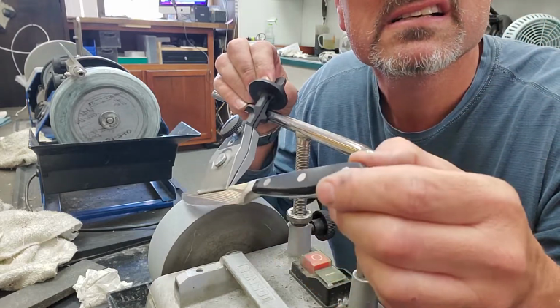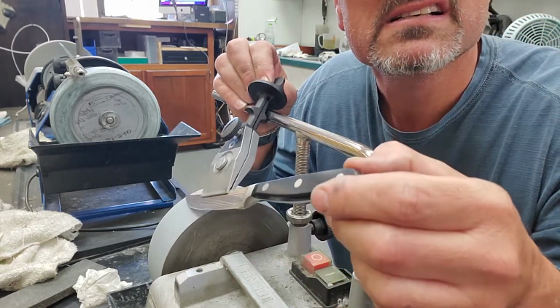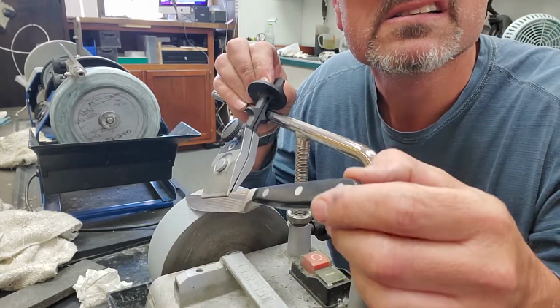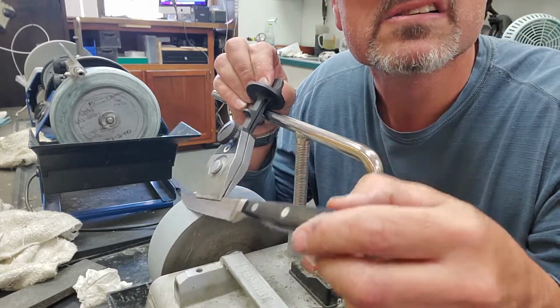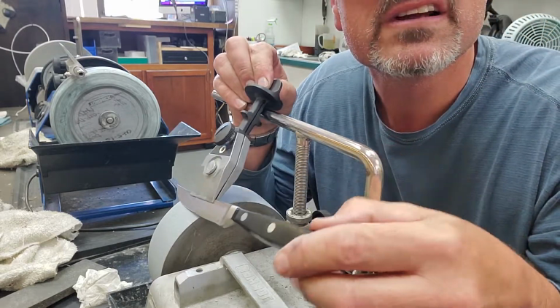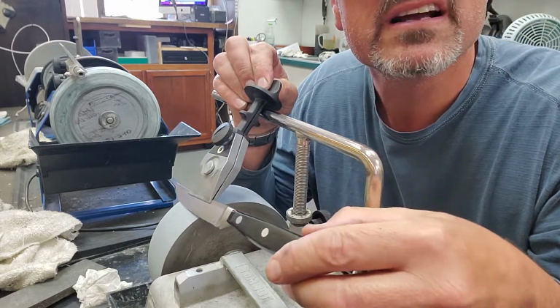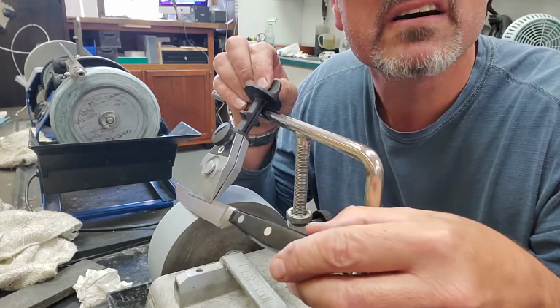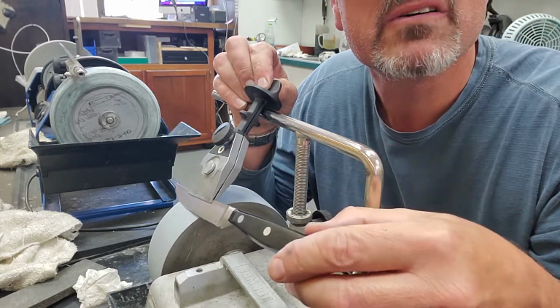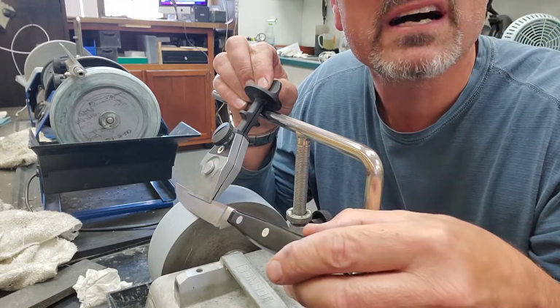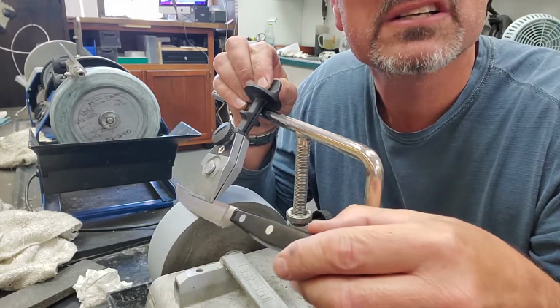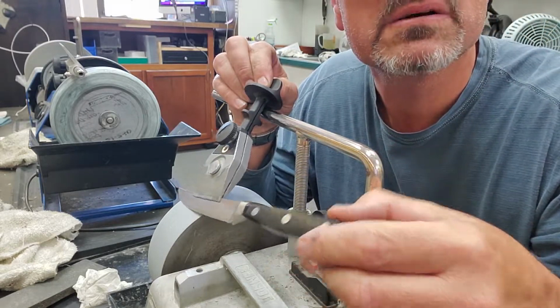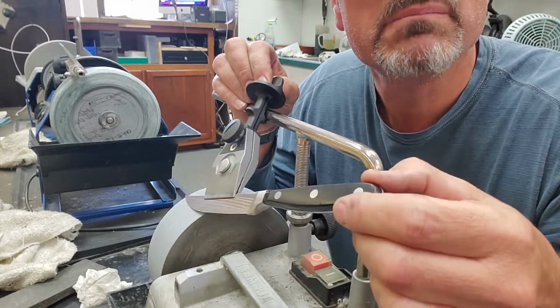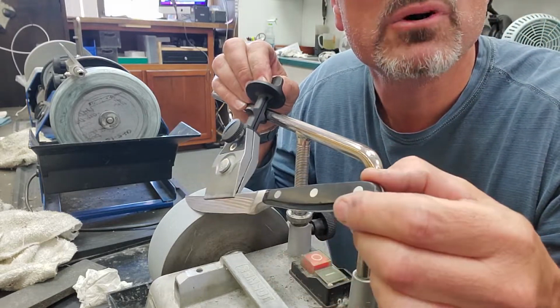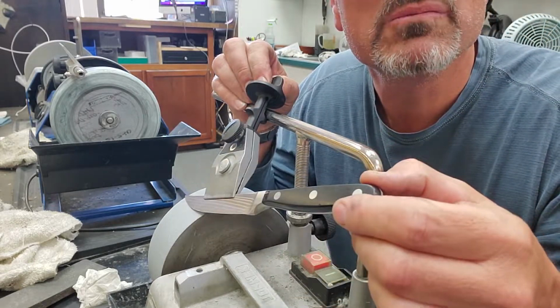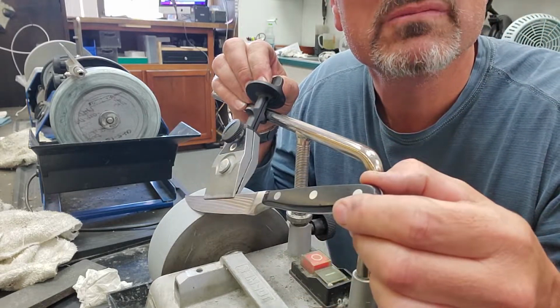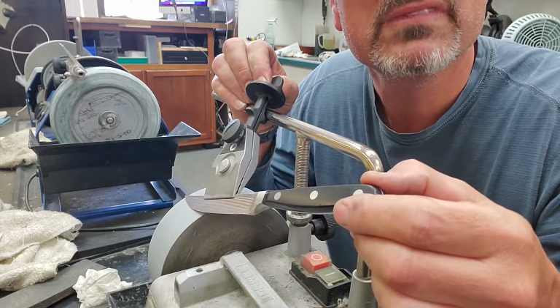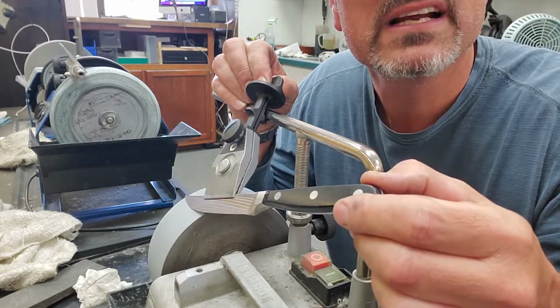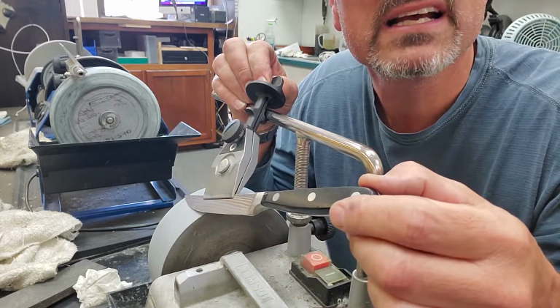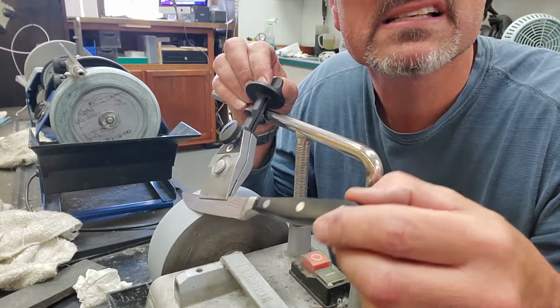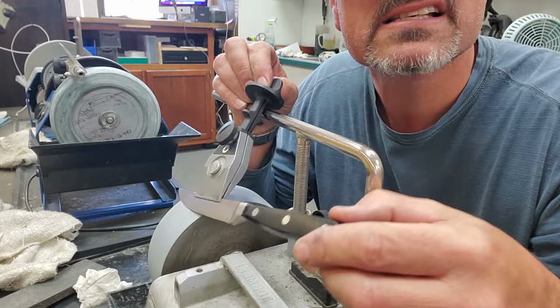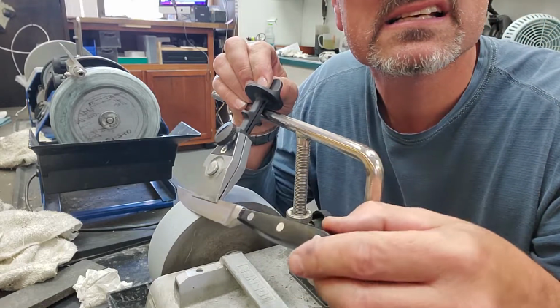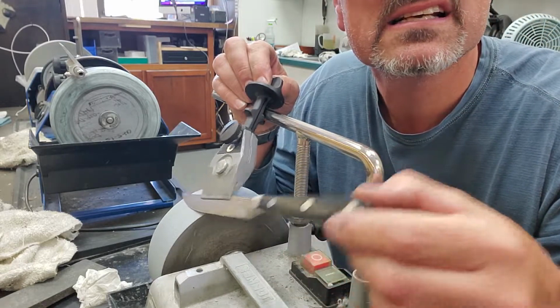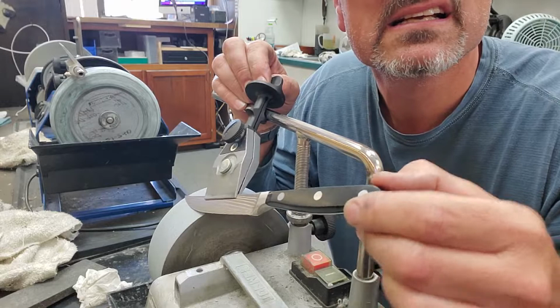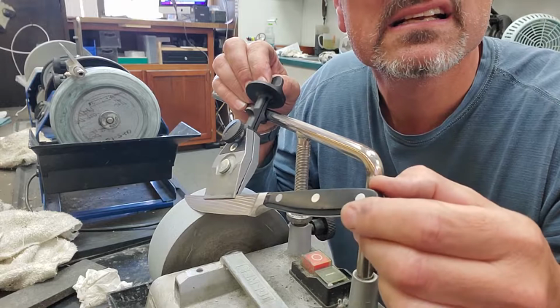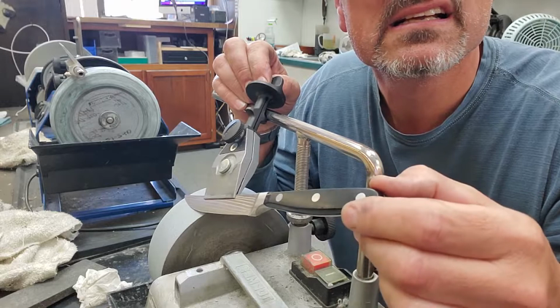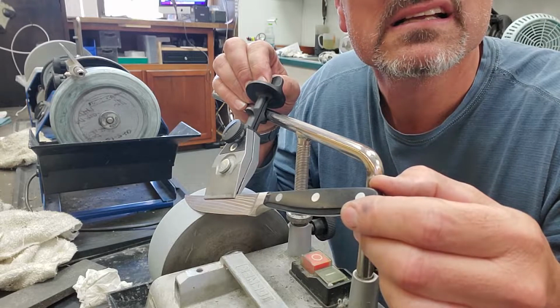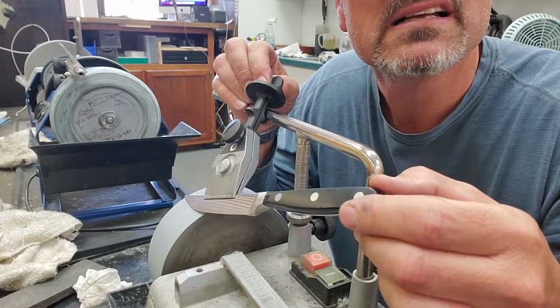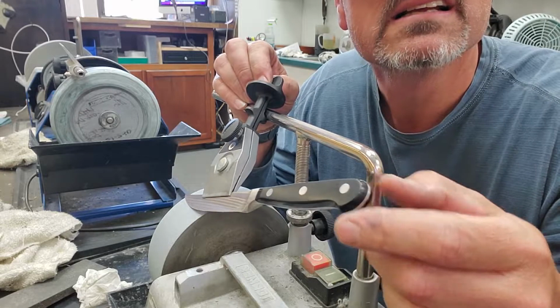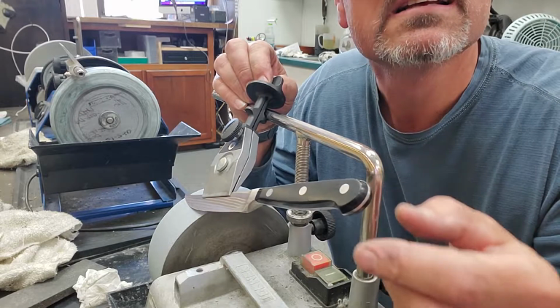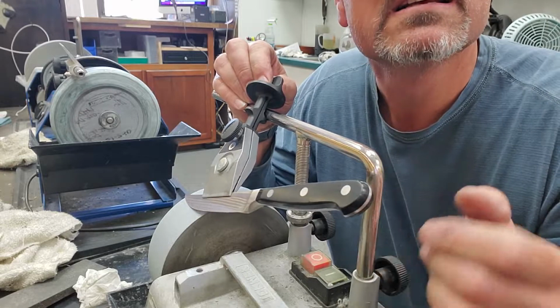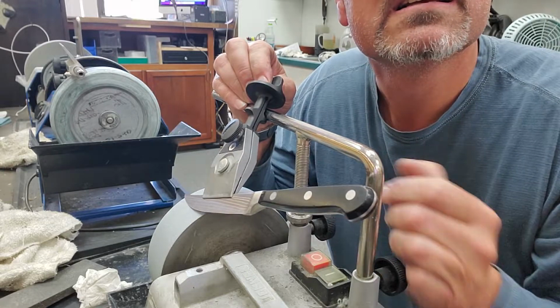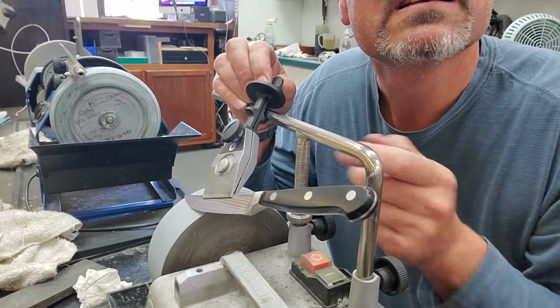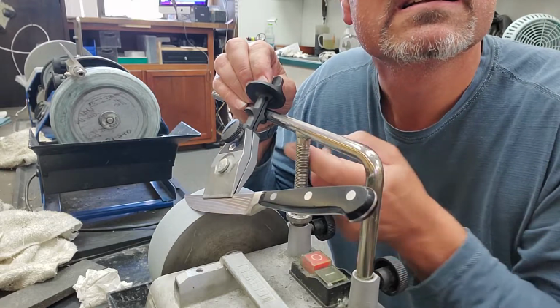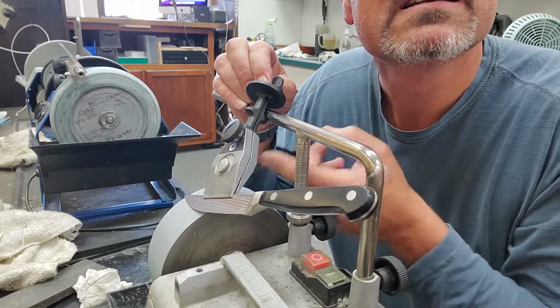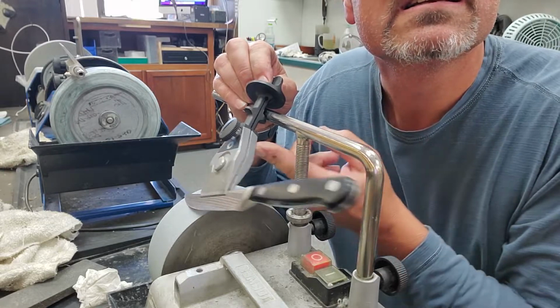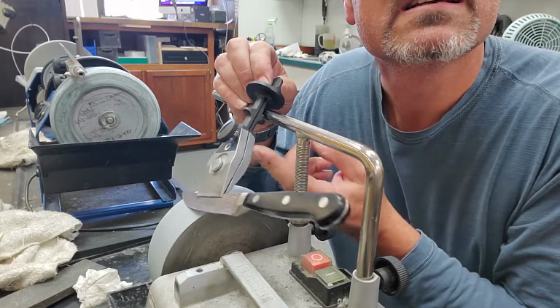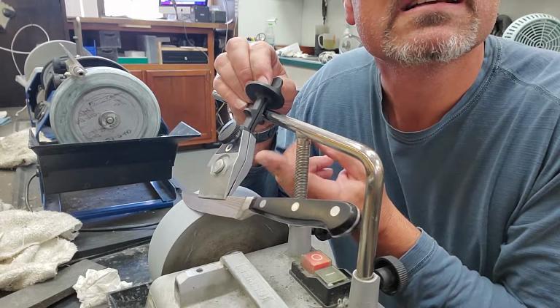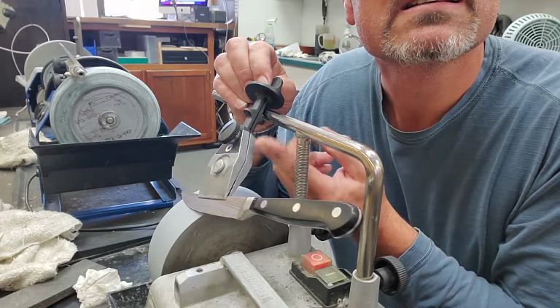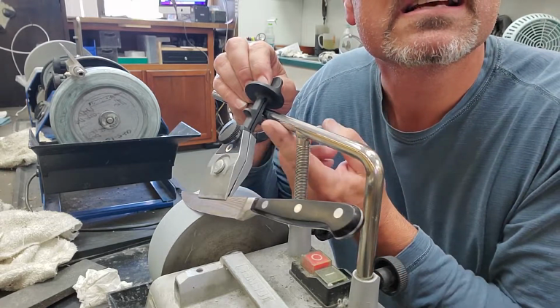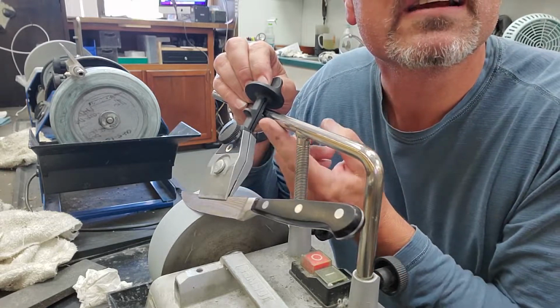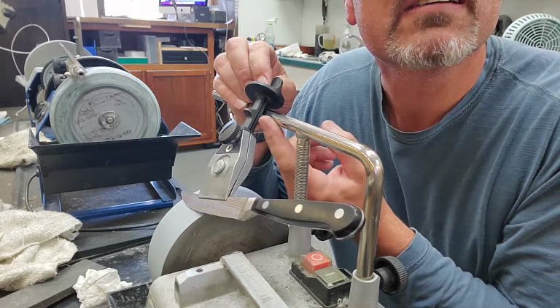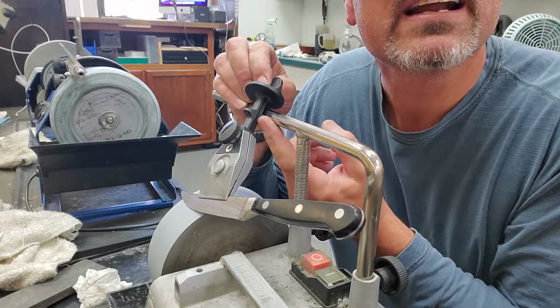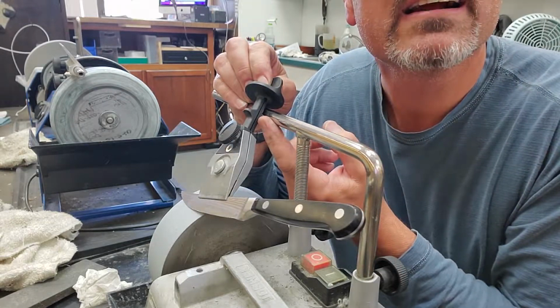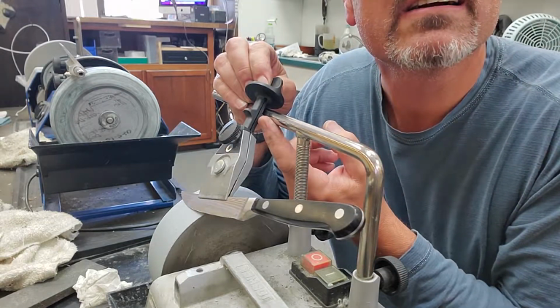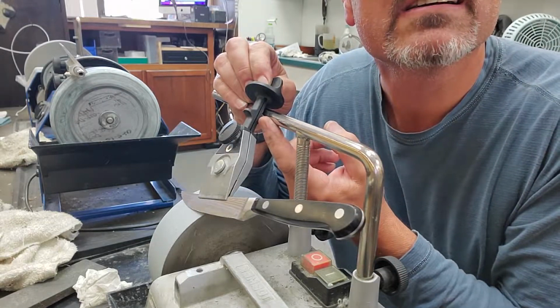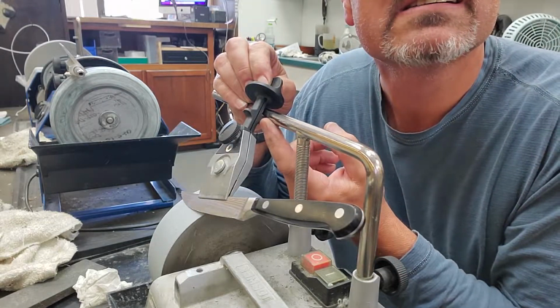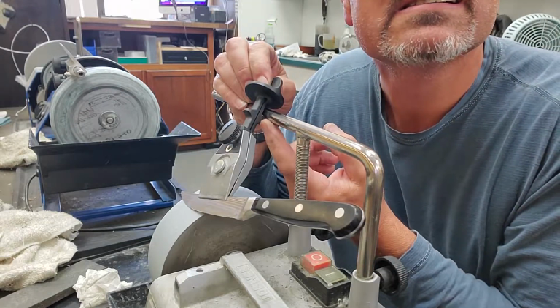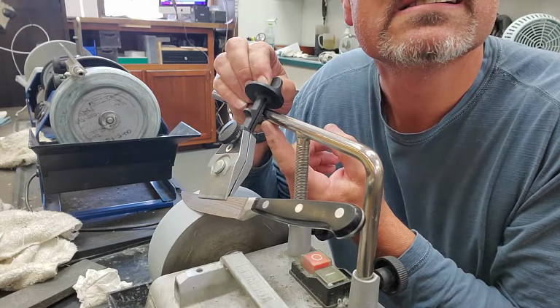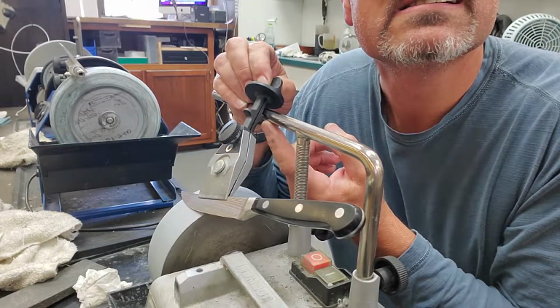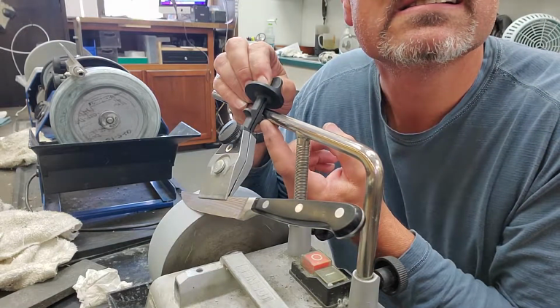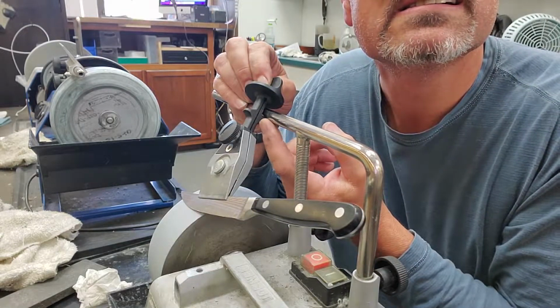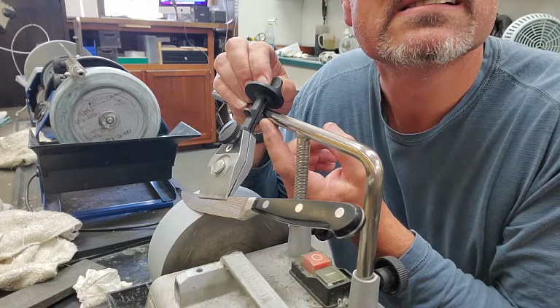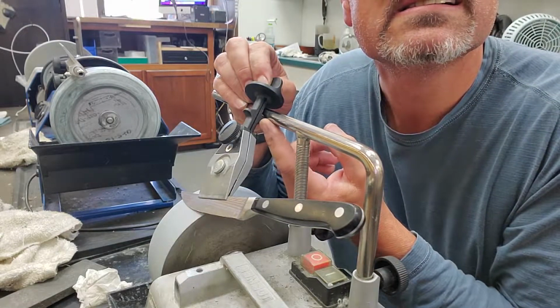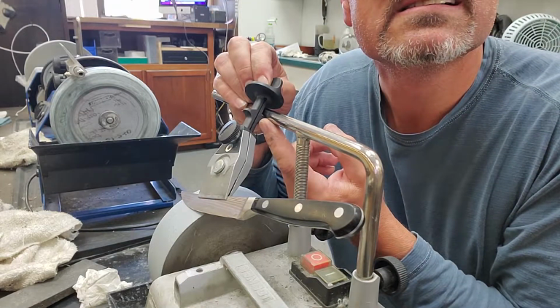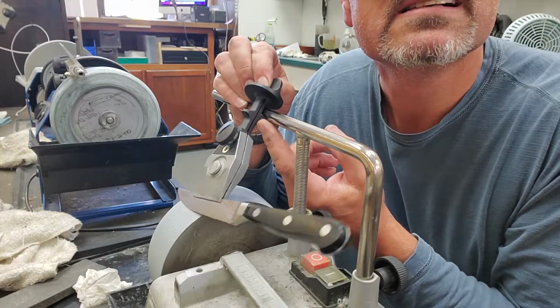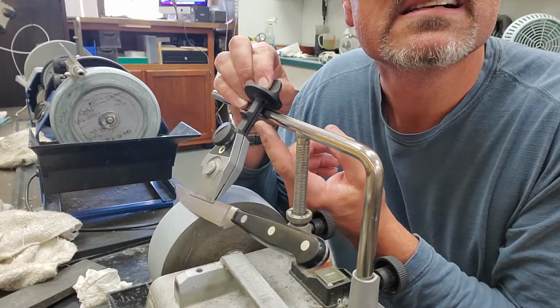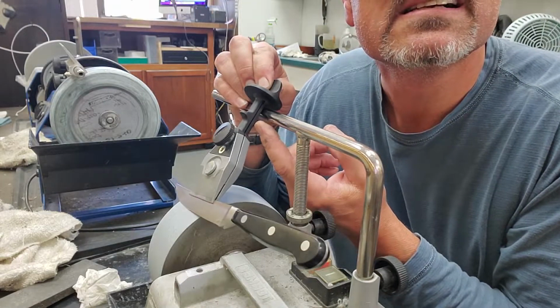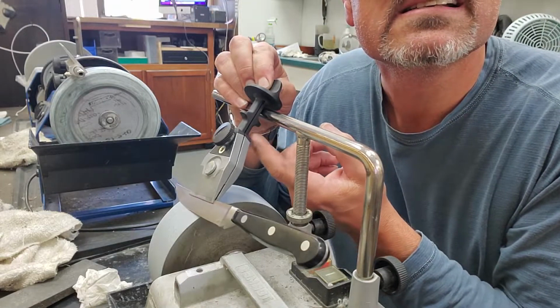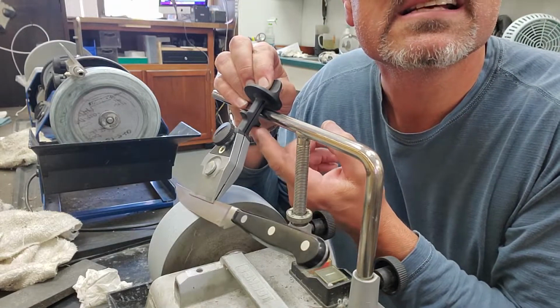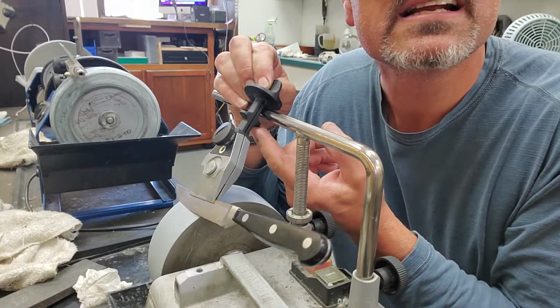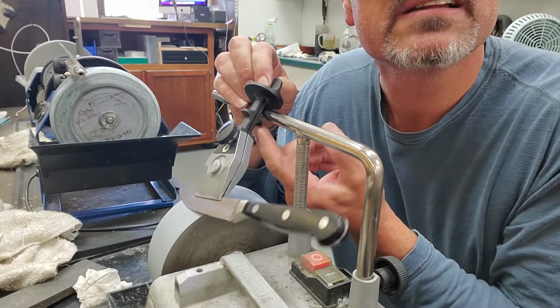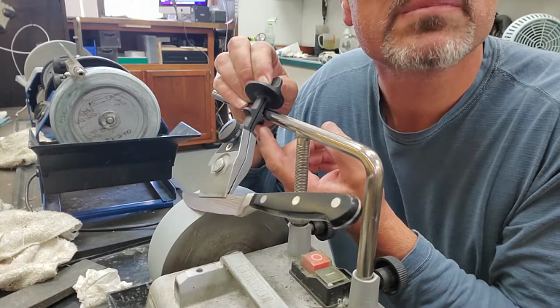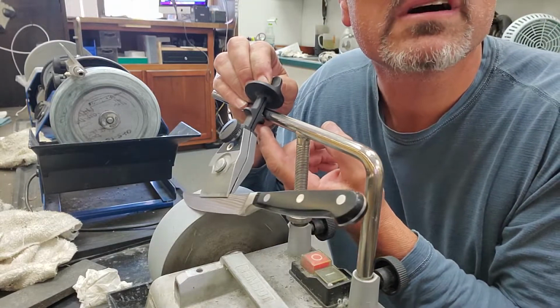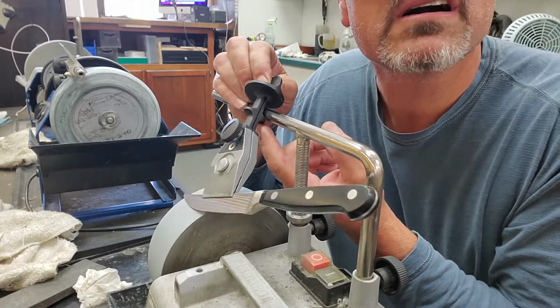So there you go — watch. Boom. It hits. It's hitting right here. It's hitting the bar.